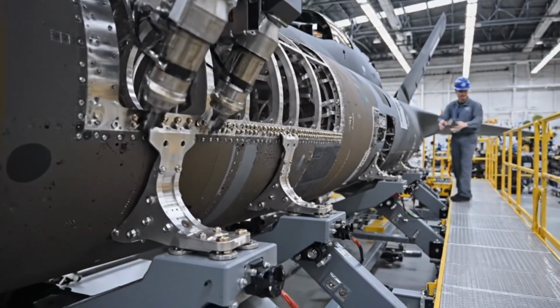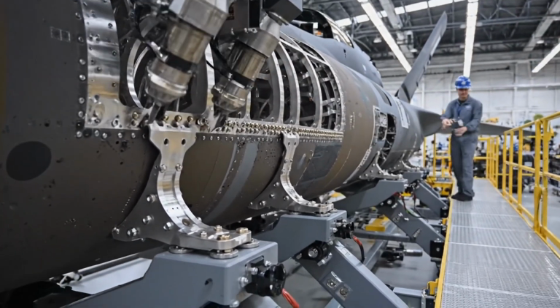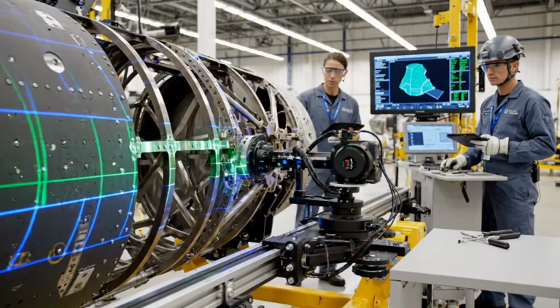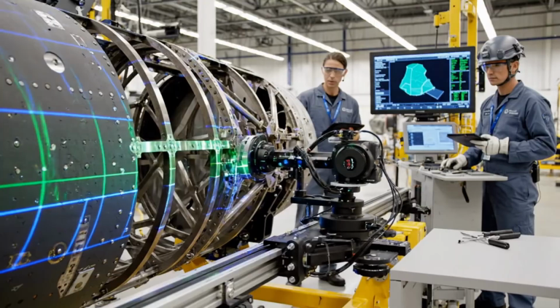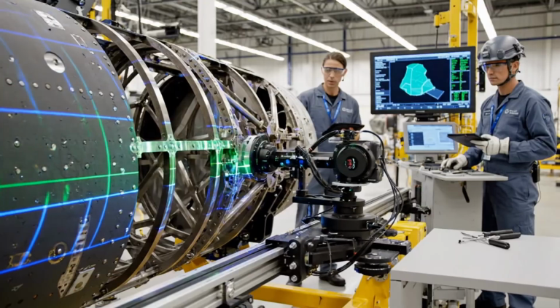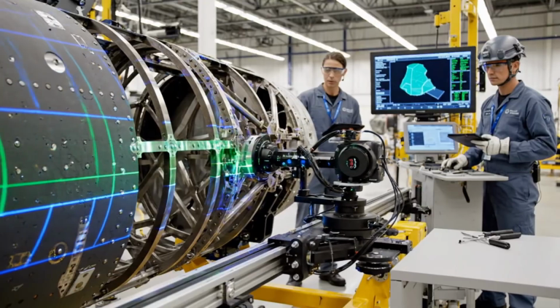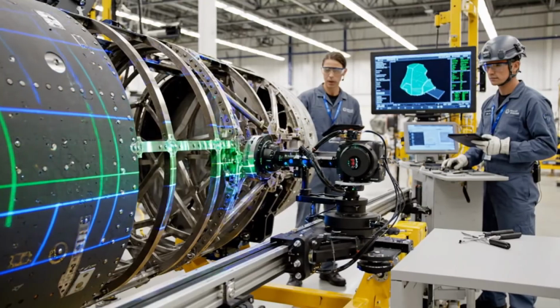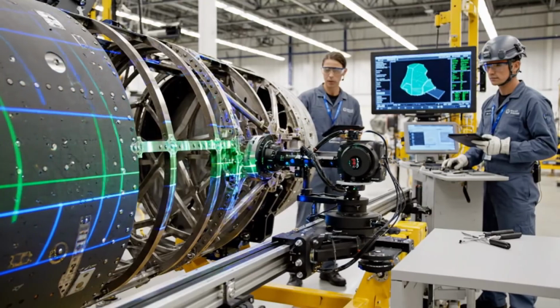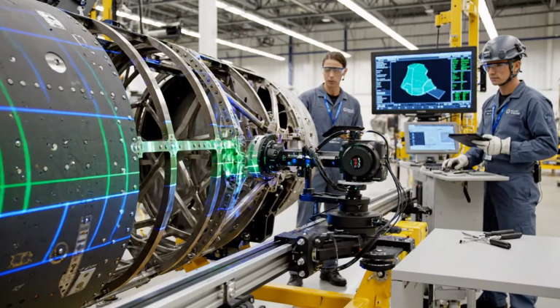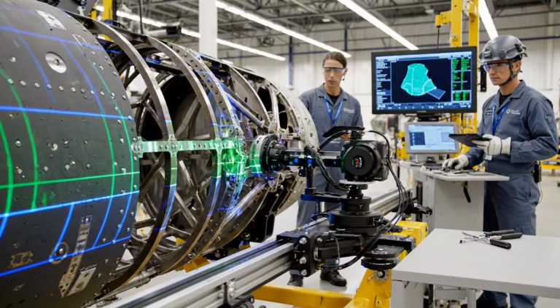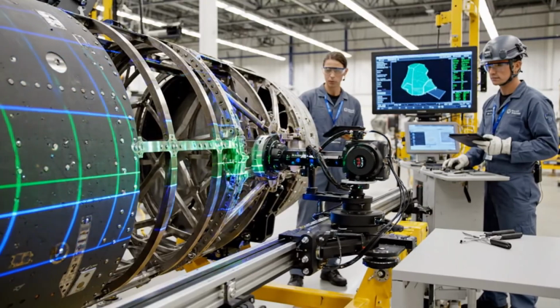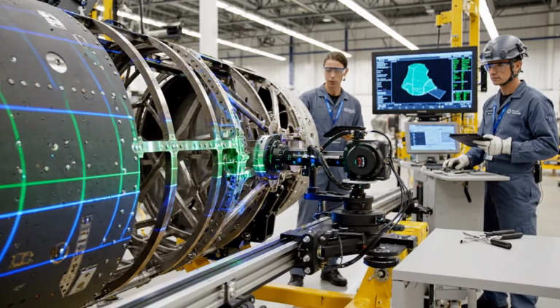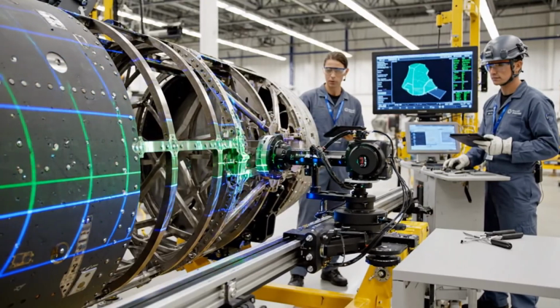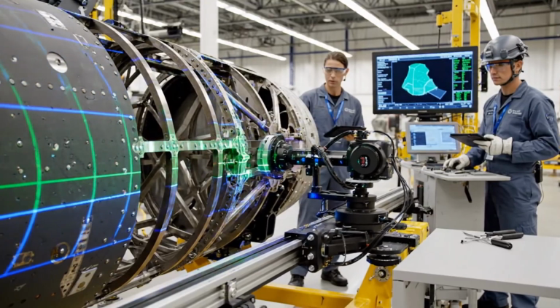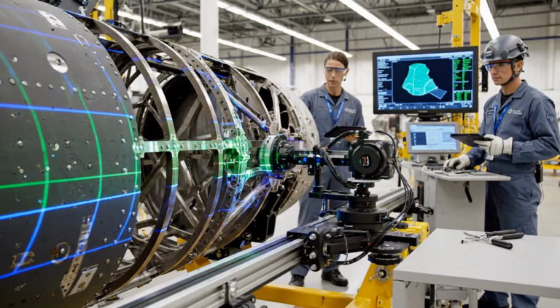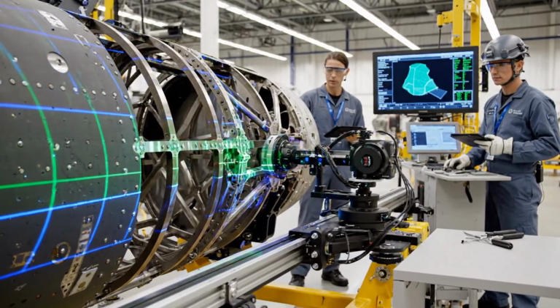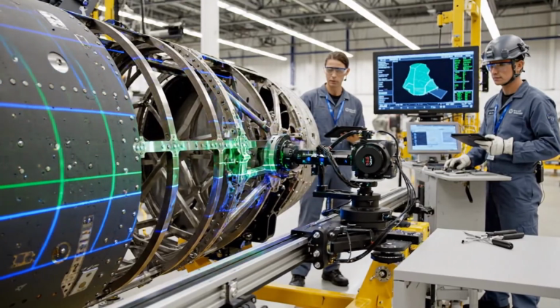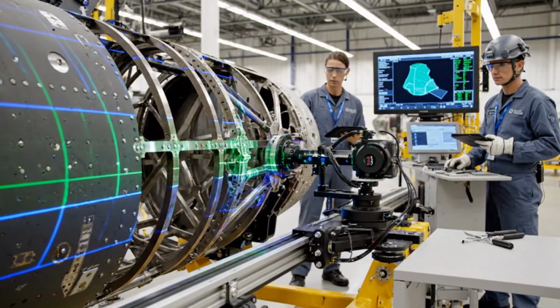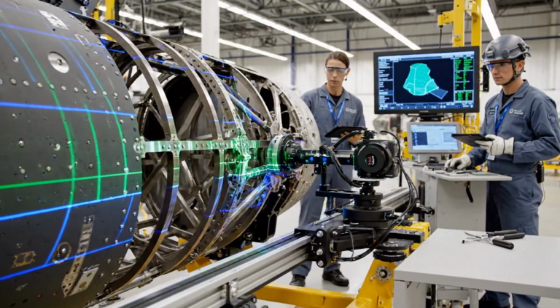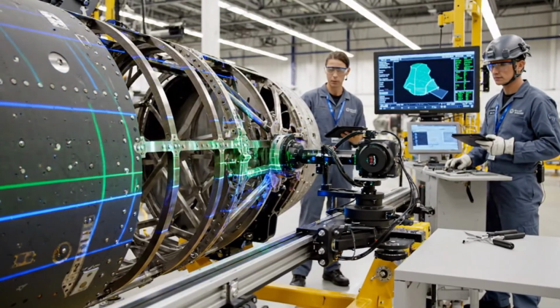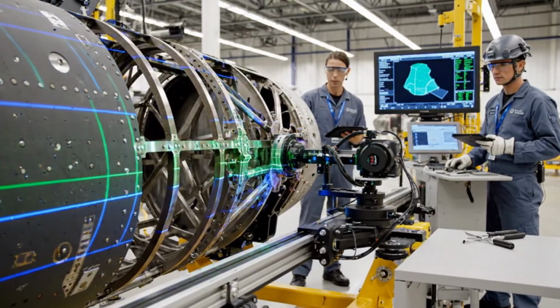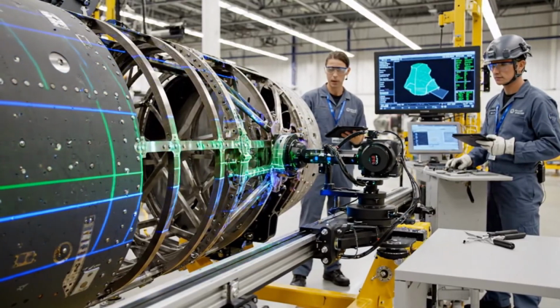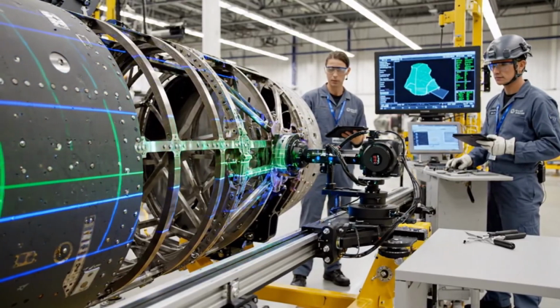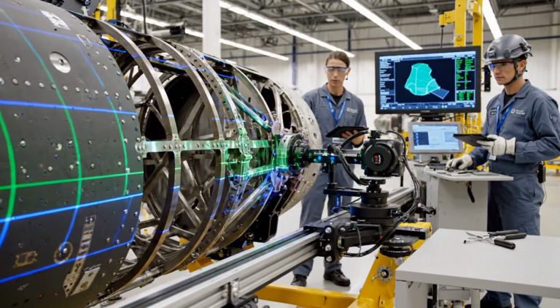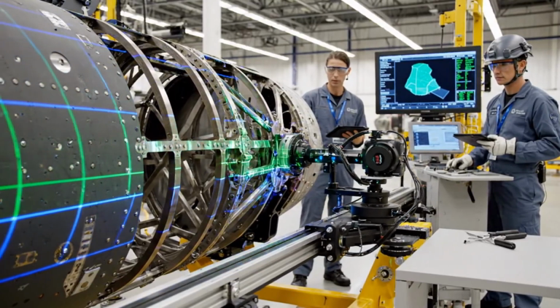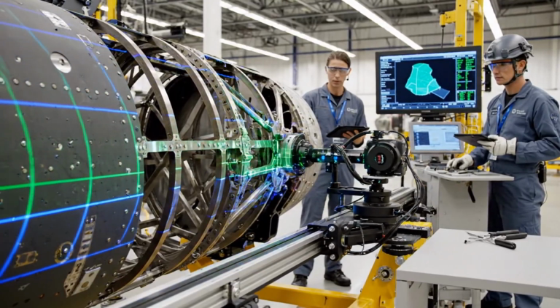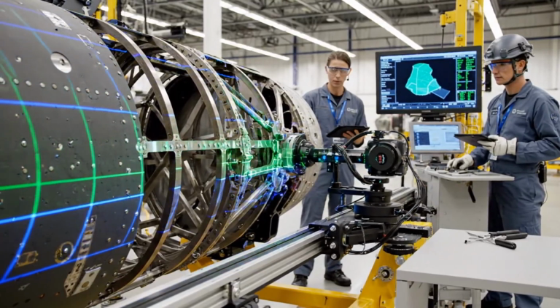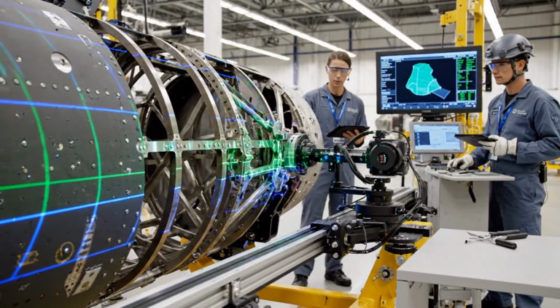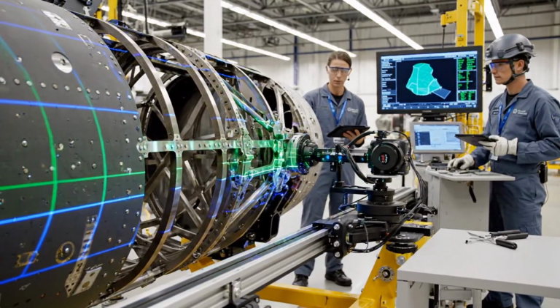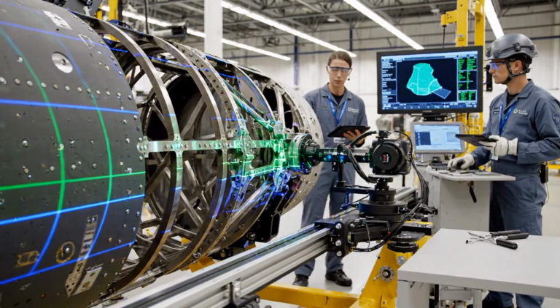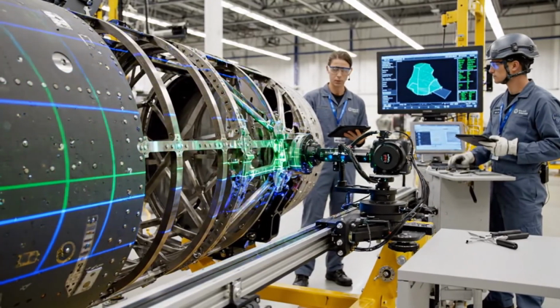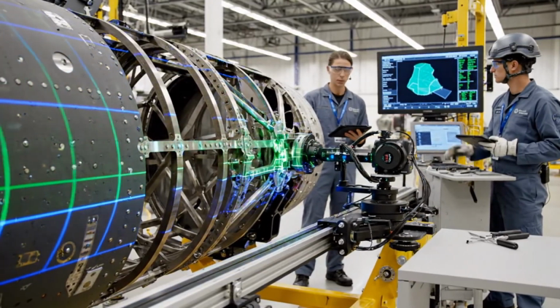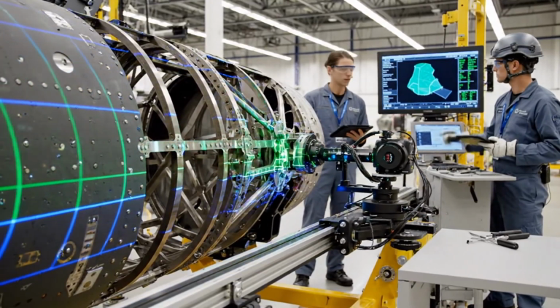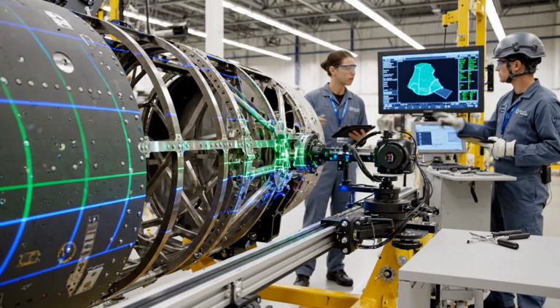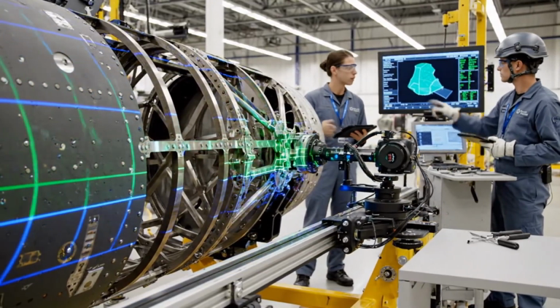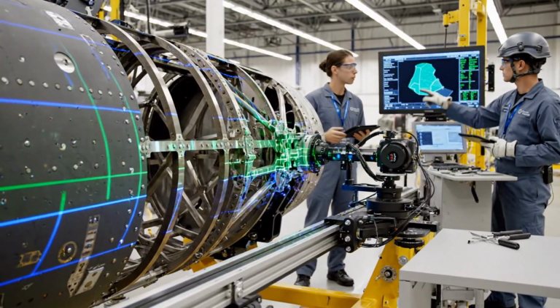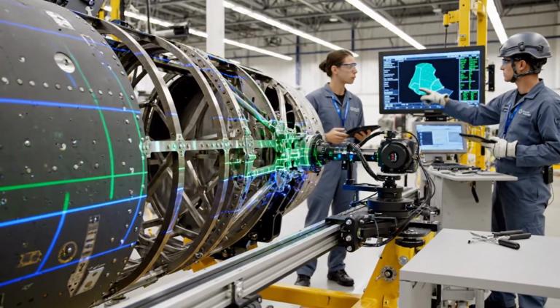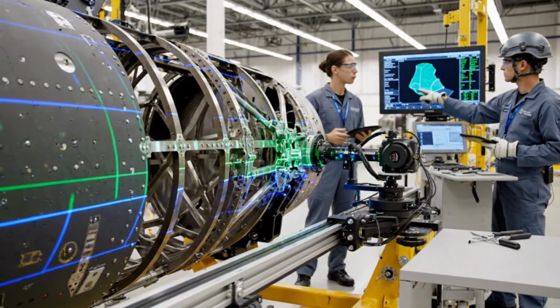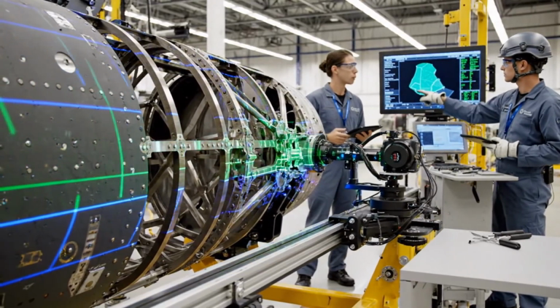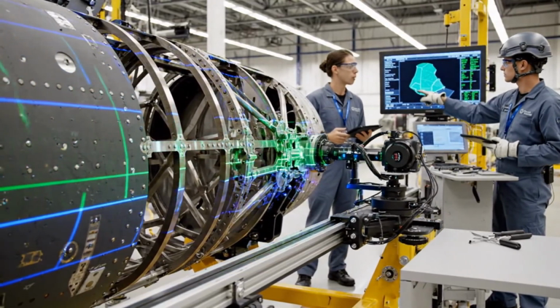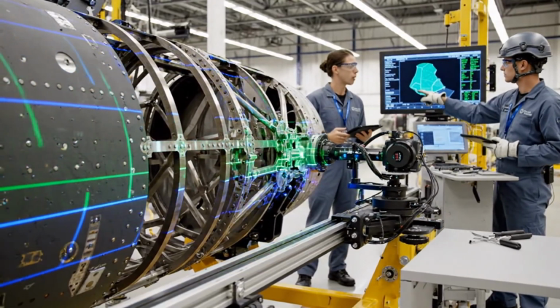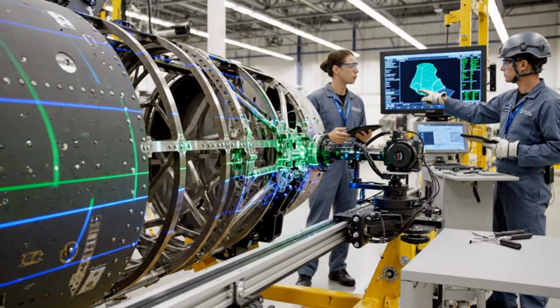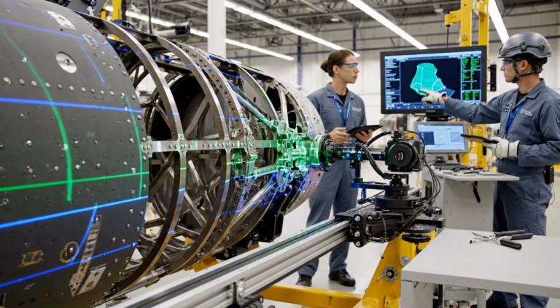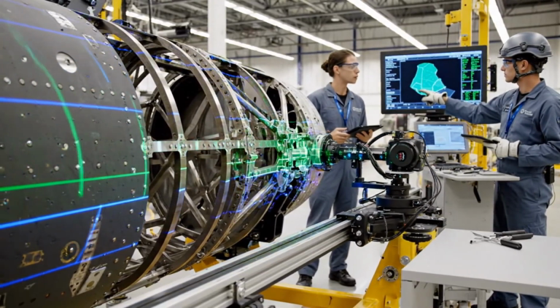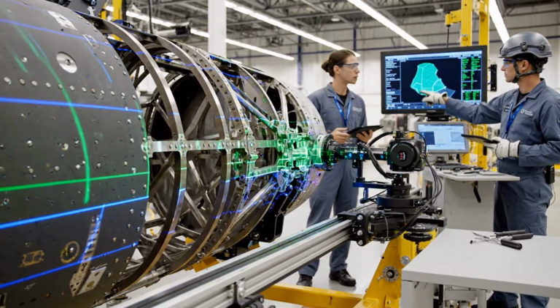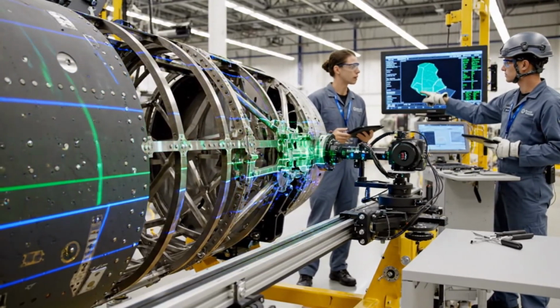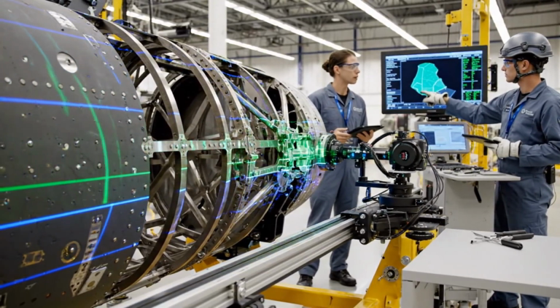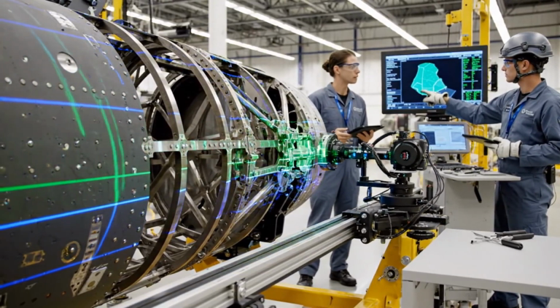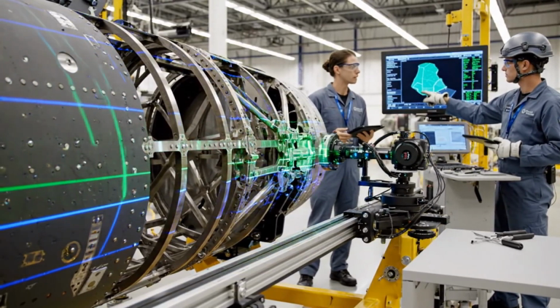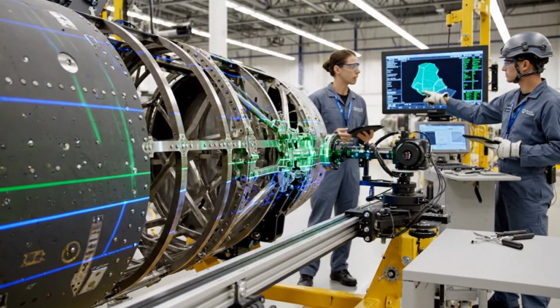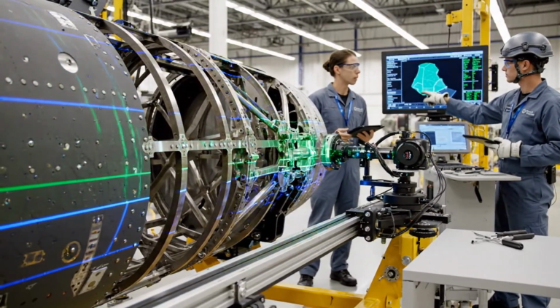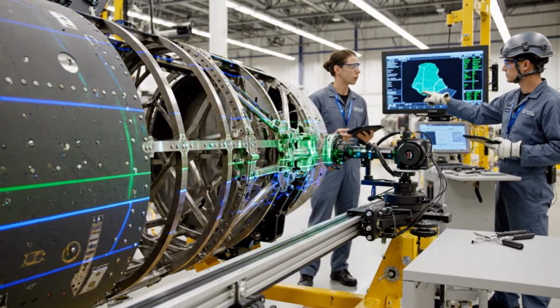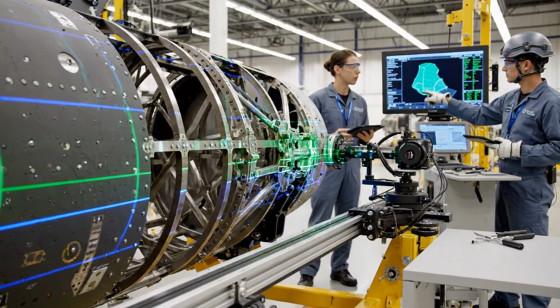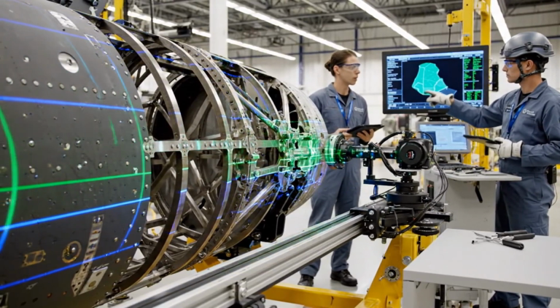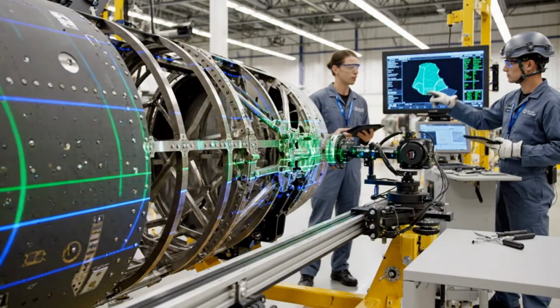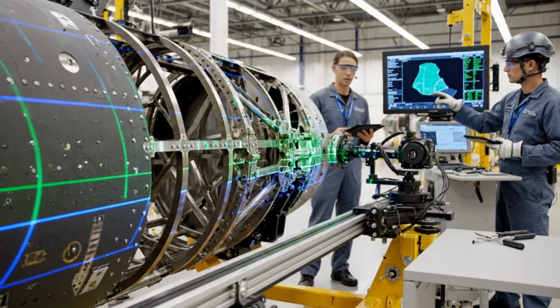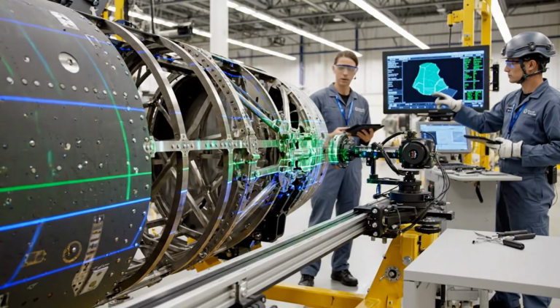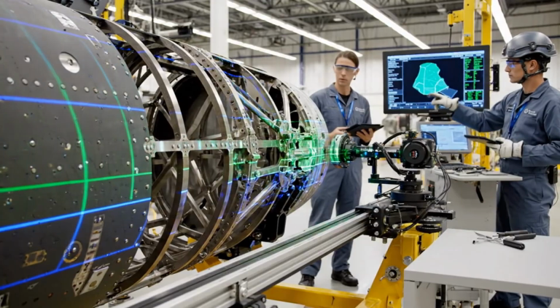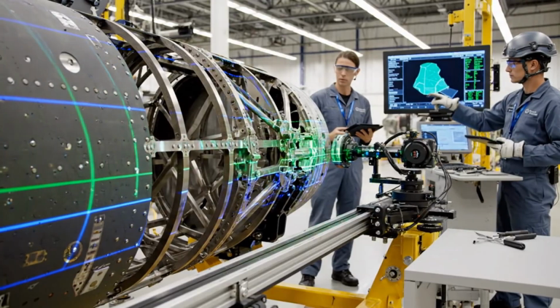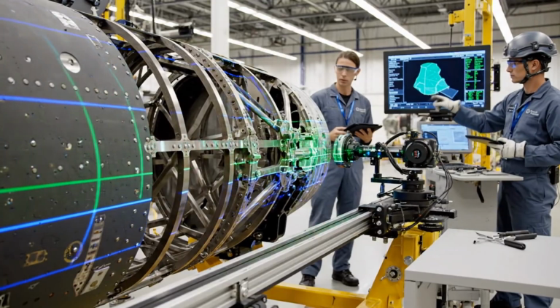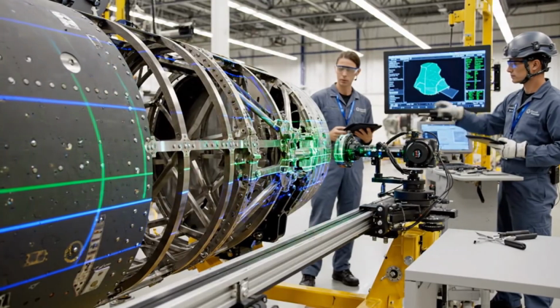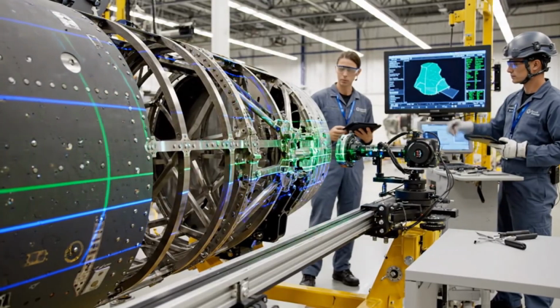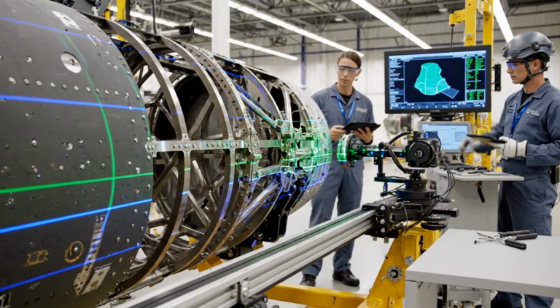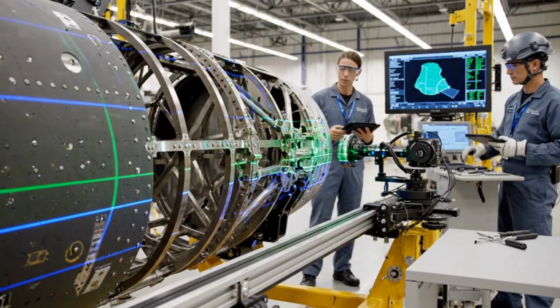Check the alignment on bulkhead 7. We have a minor deviation here. Confirmed — we are within tolerance, but I will note the micro correction point.